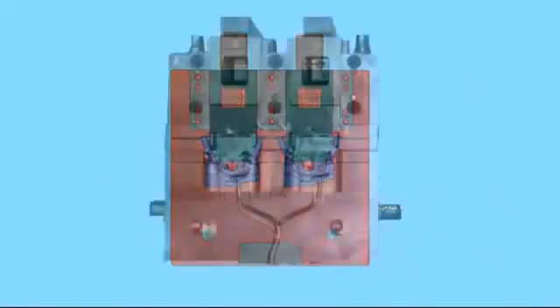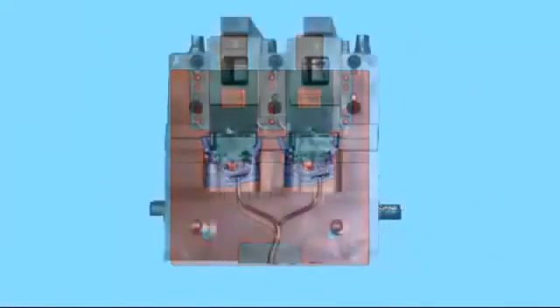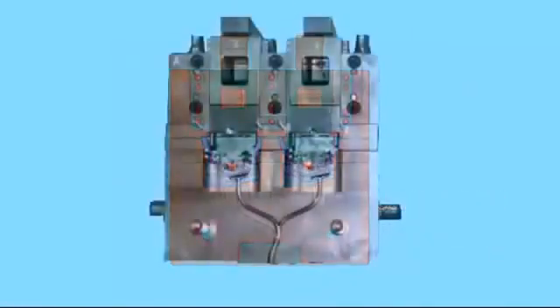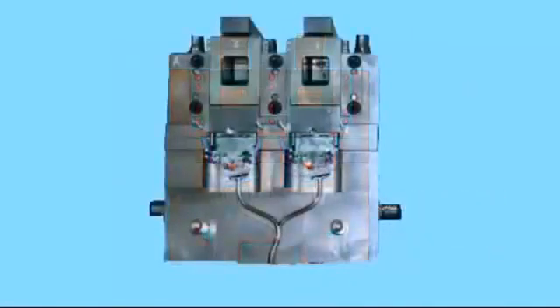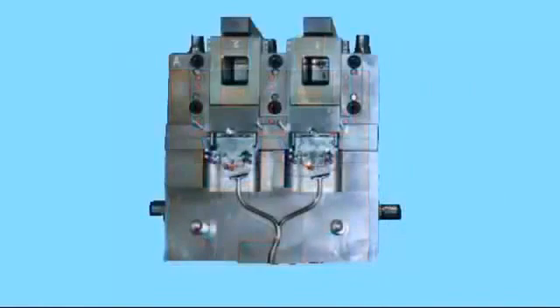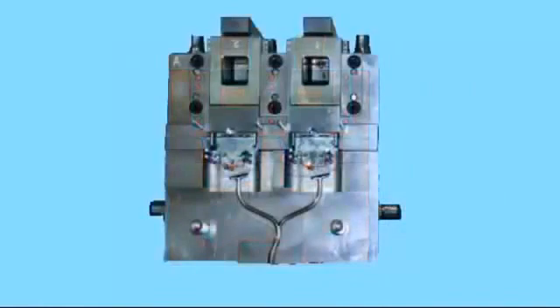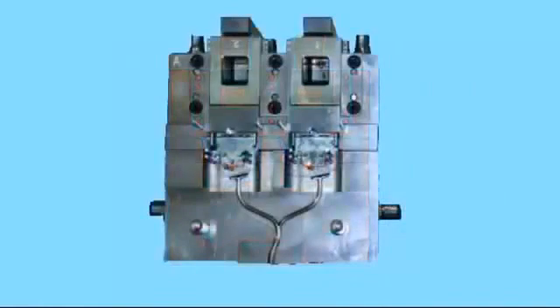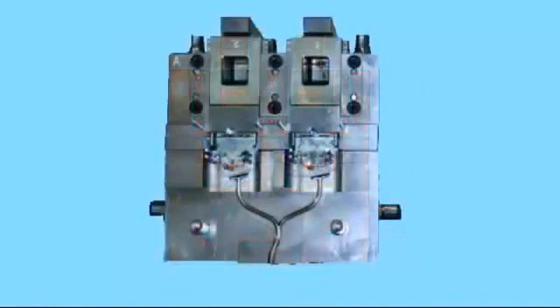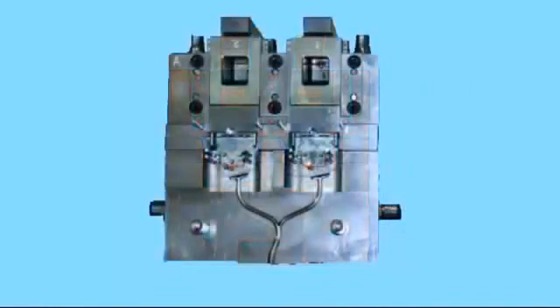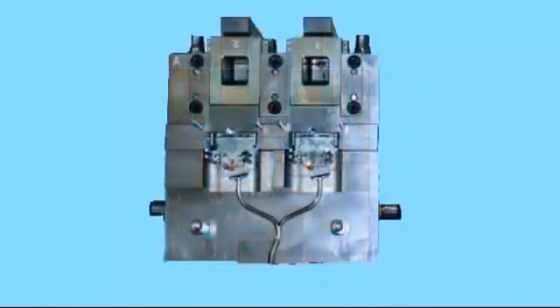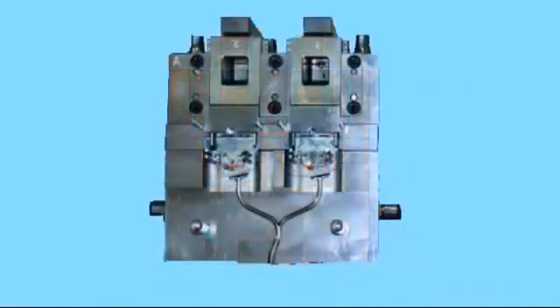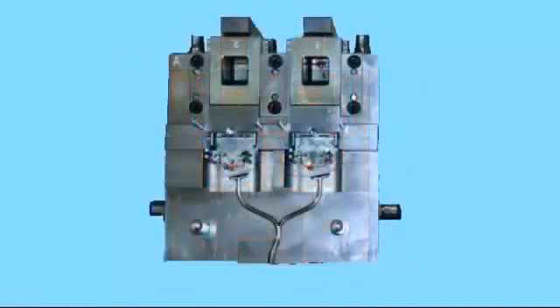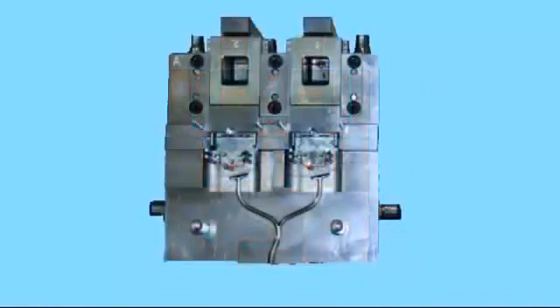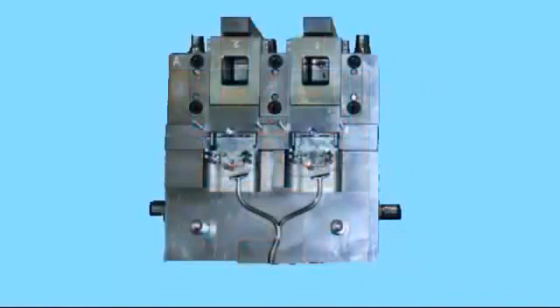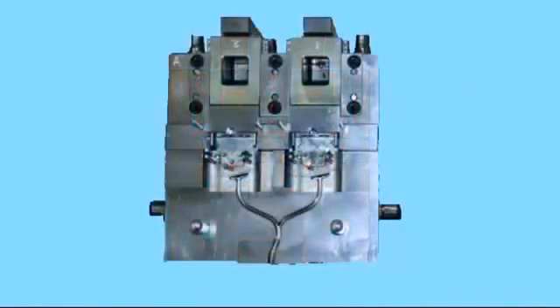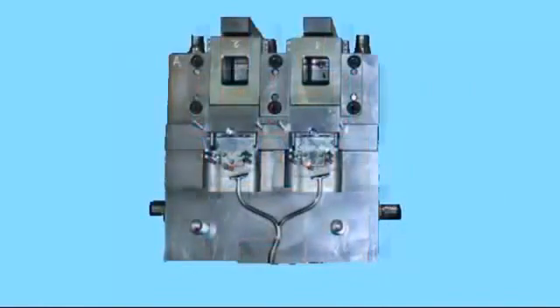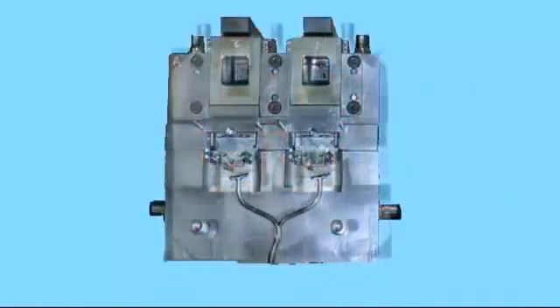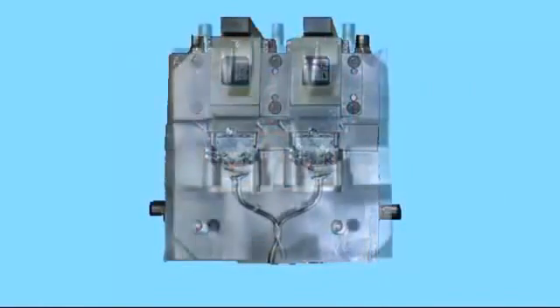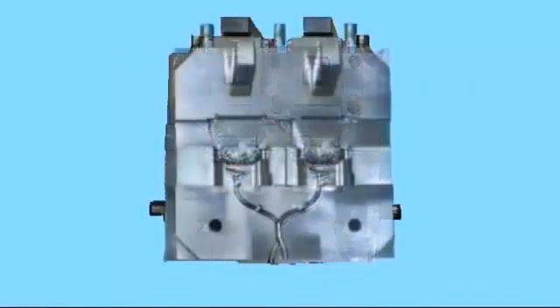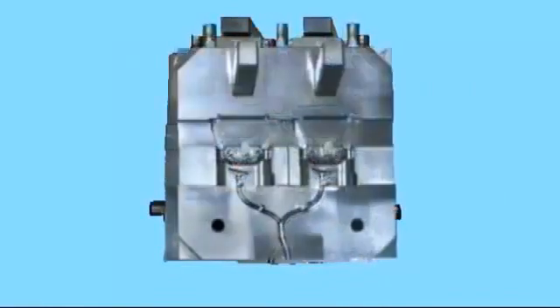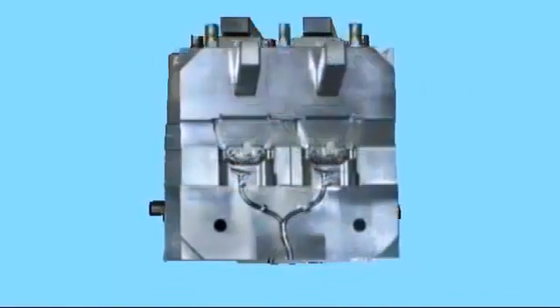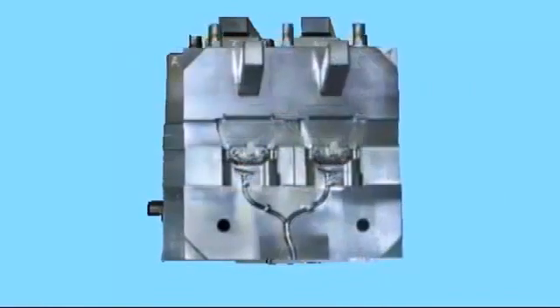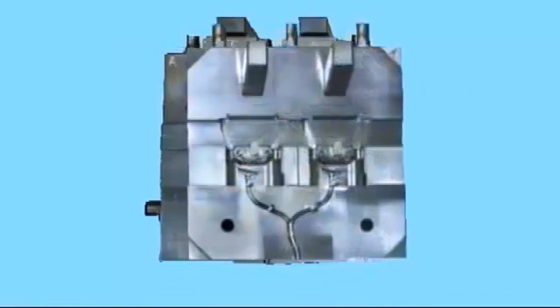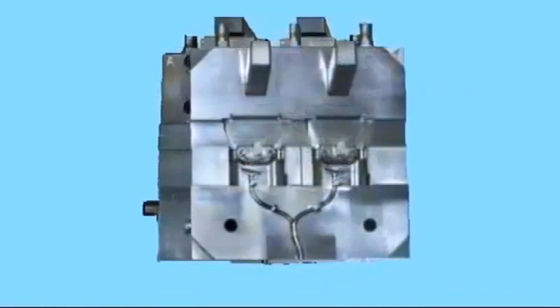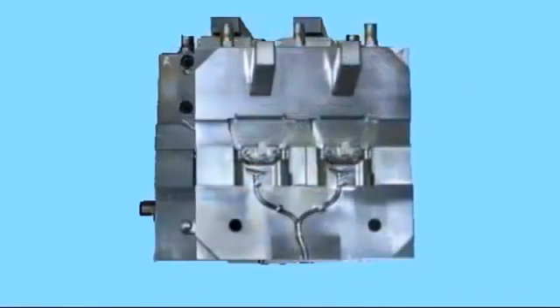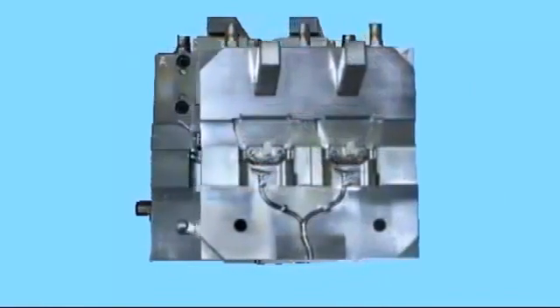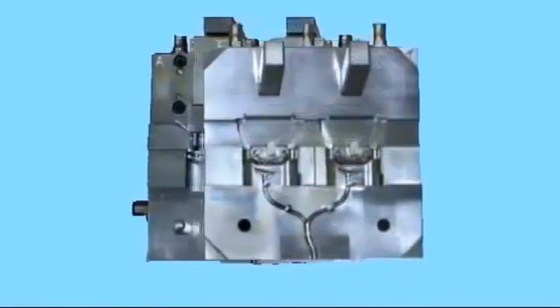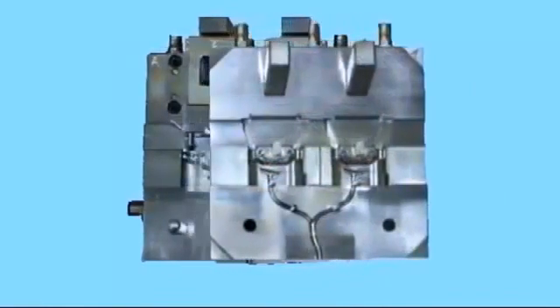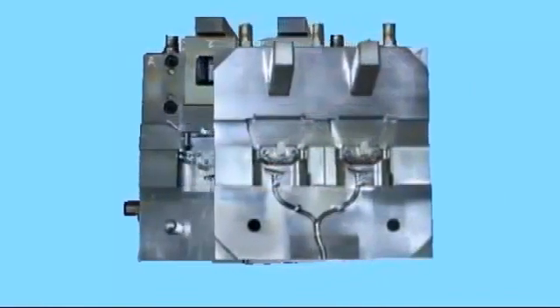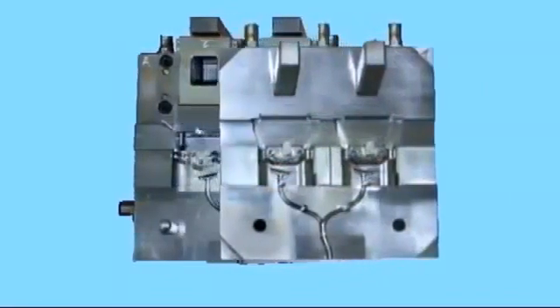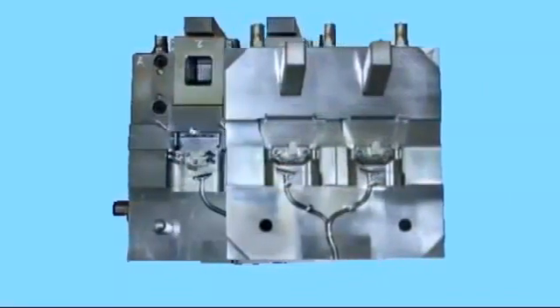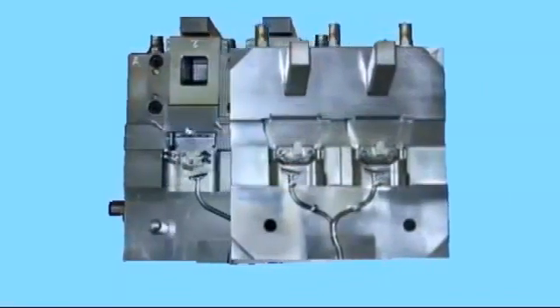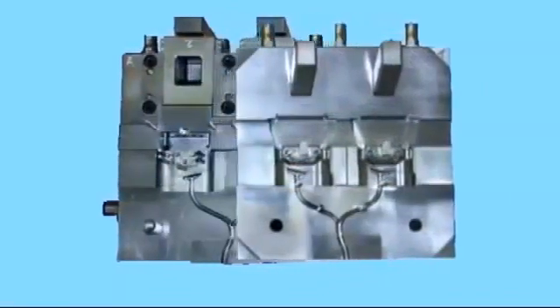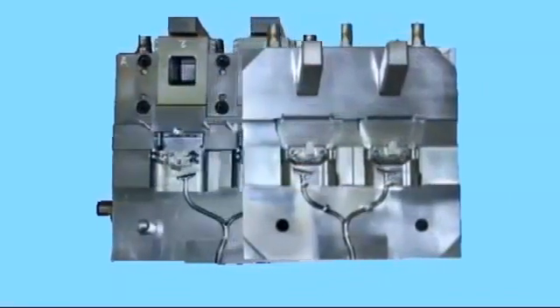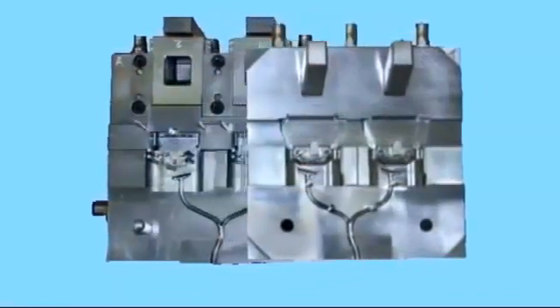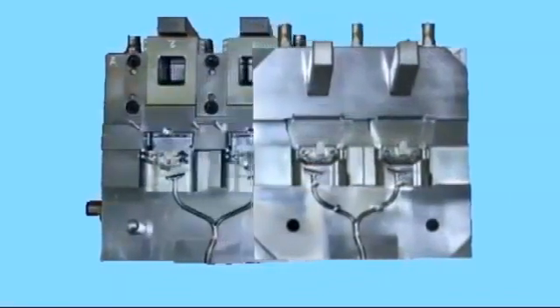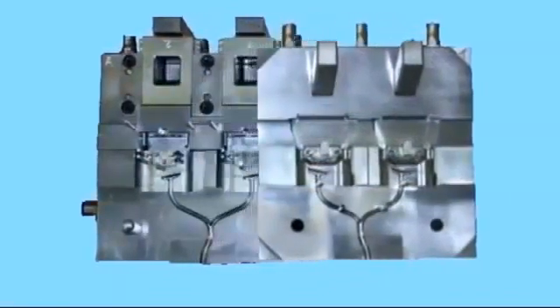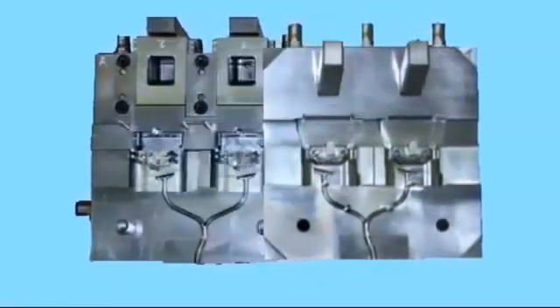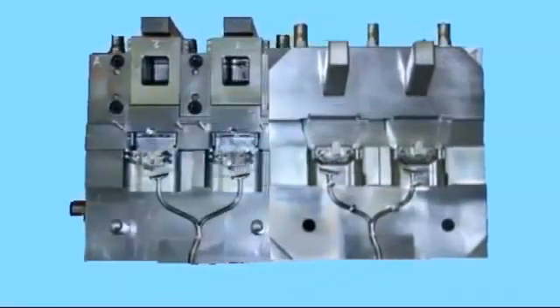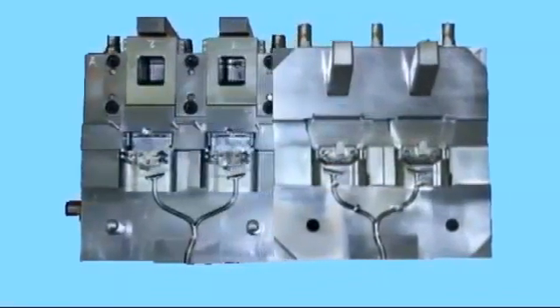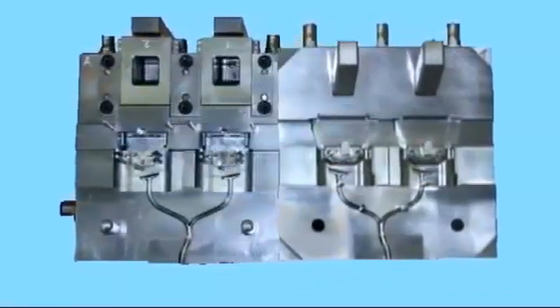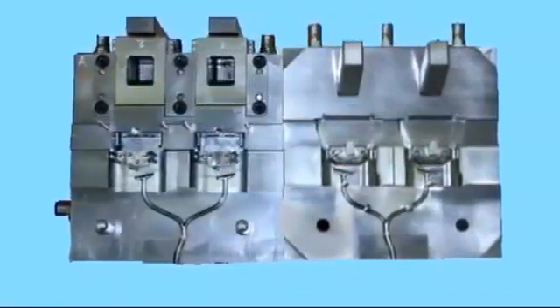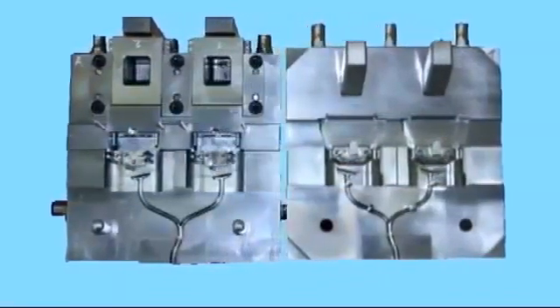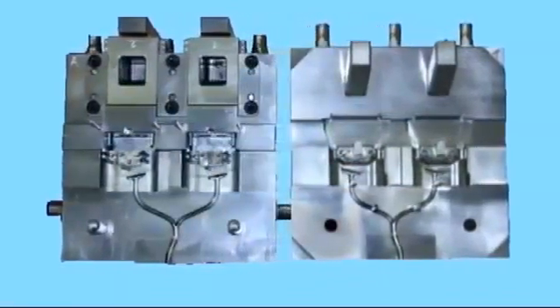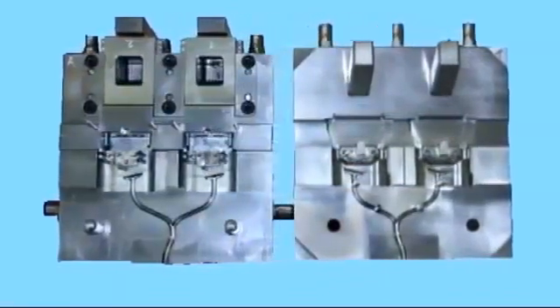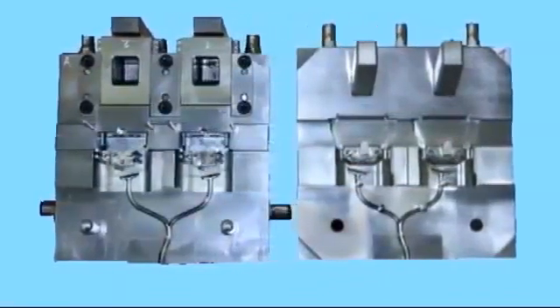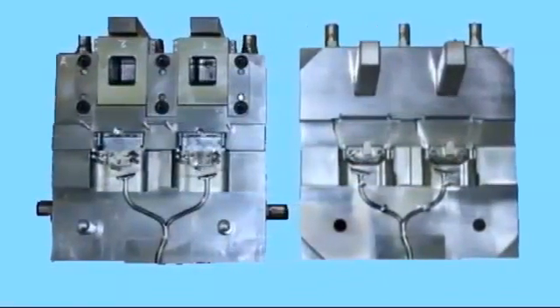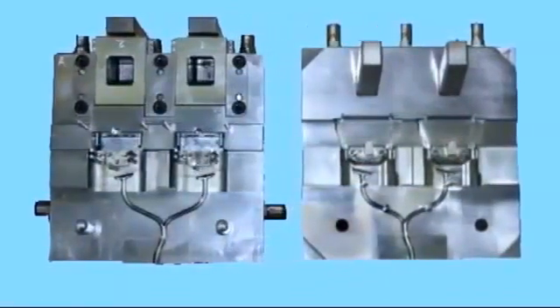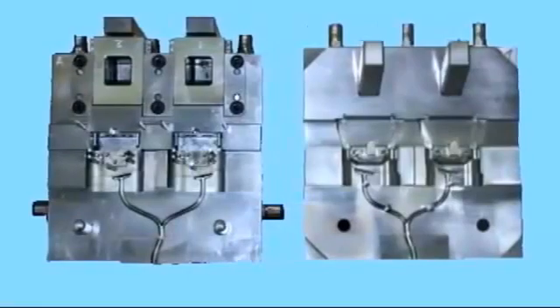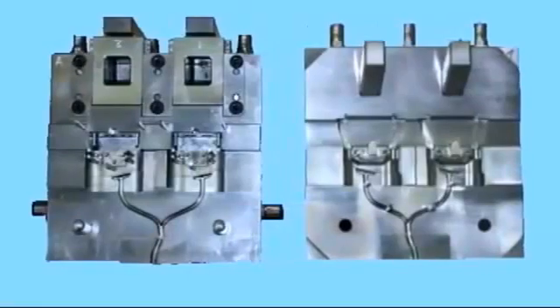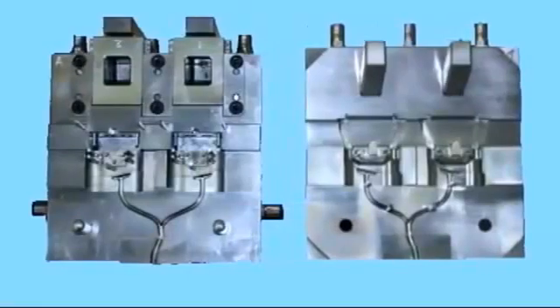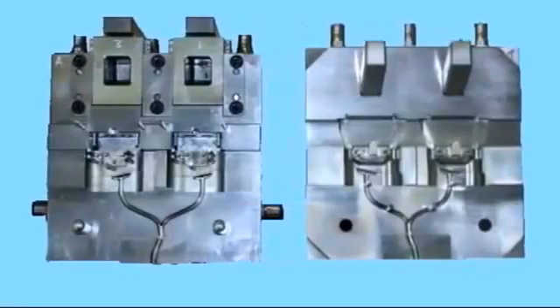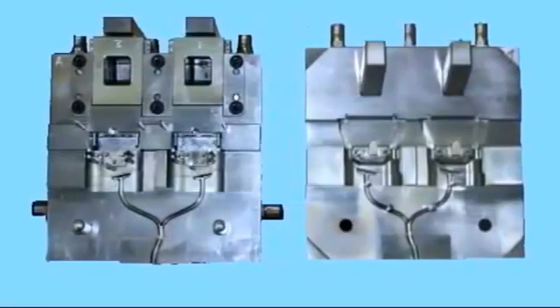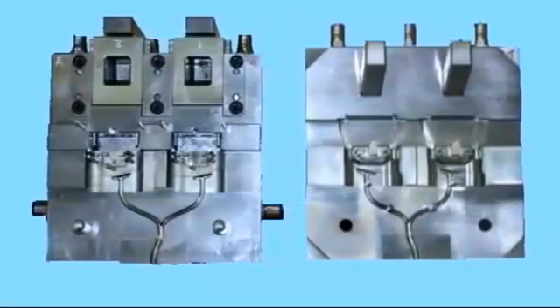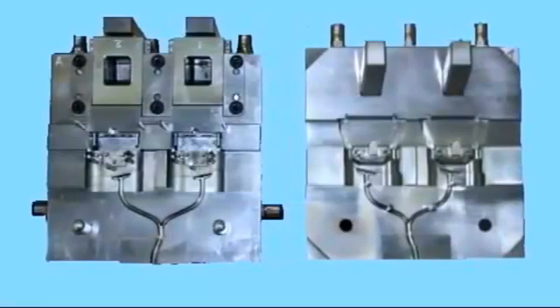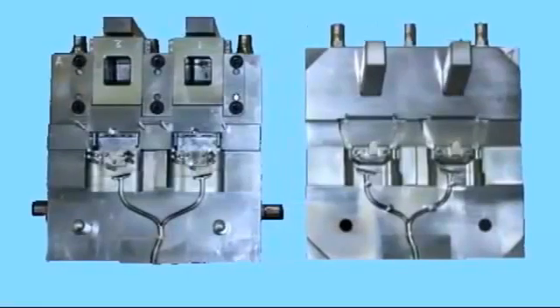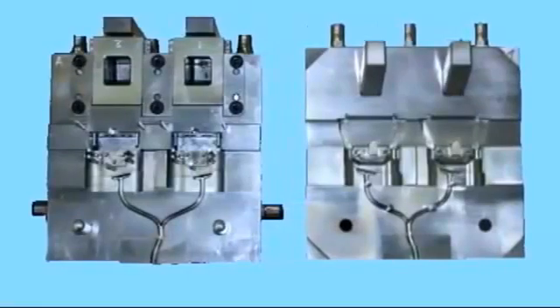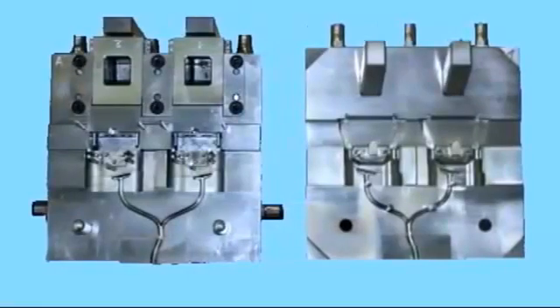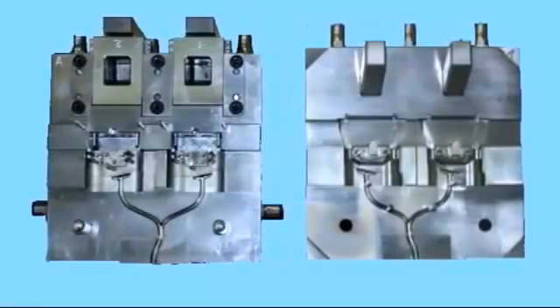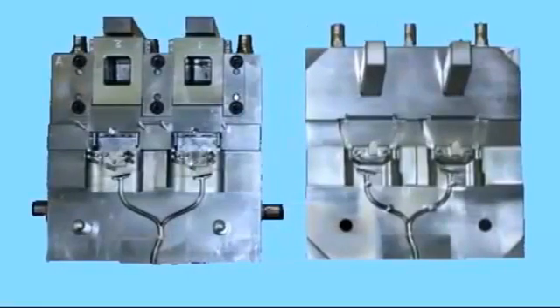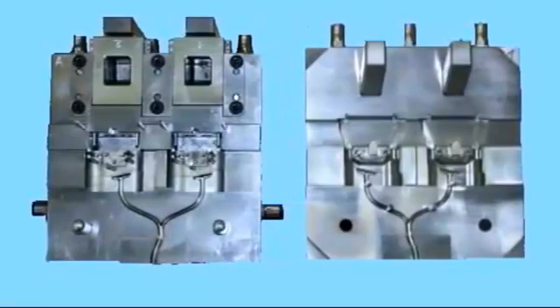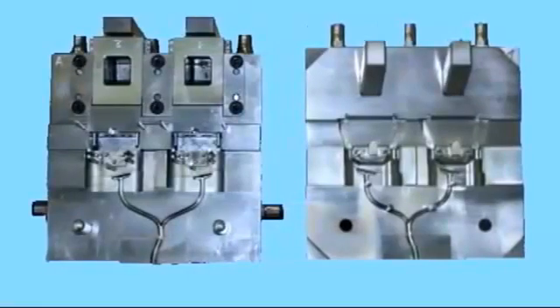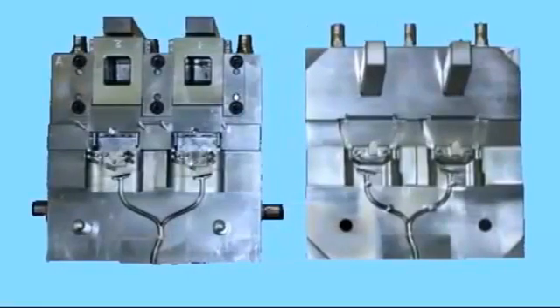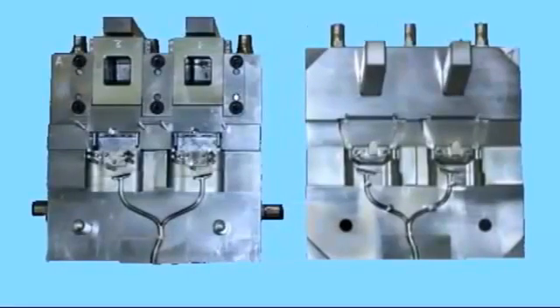Here's the completed tool showing both the cavity and core sides, showing the runner inlets, the cavity features, etc.